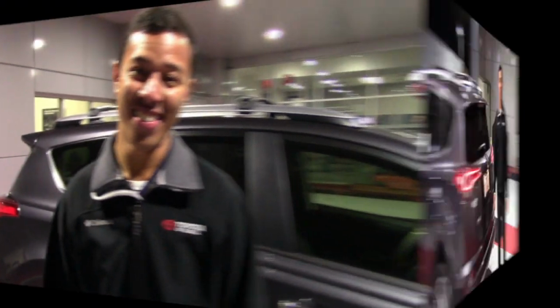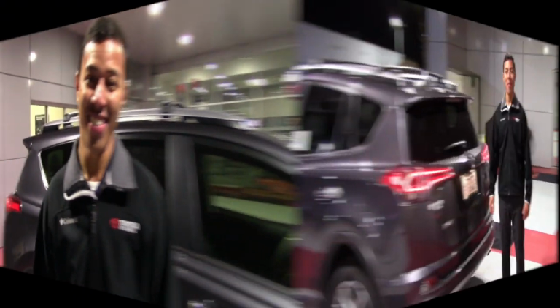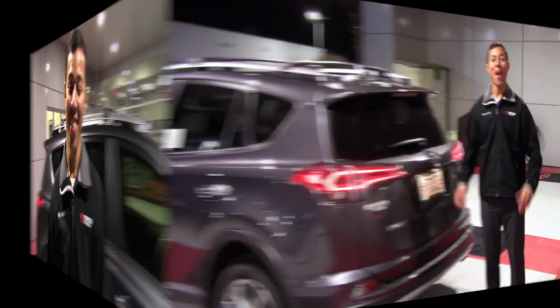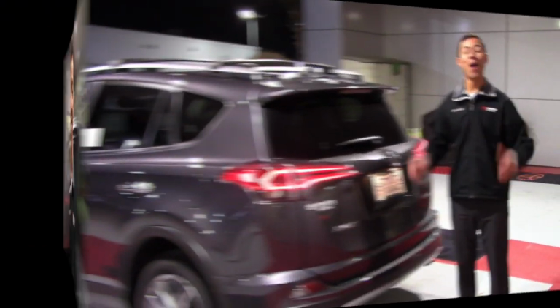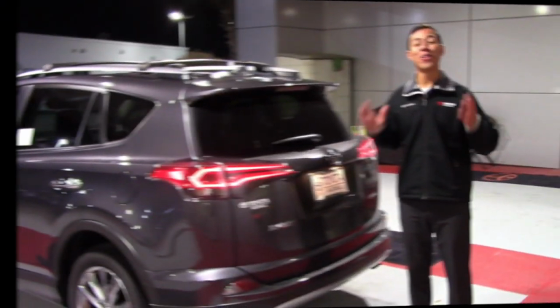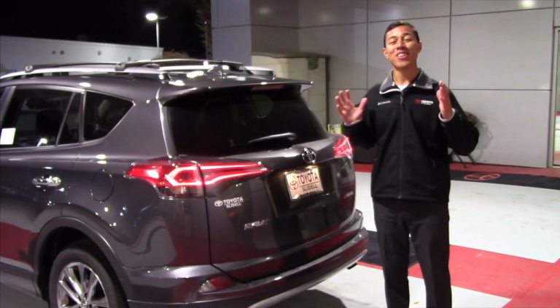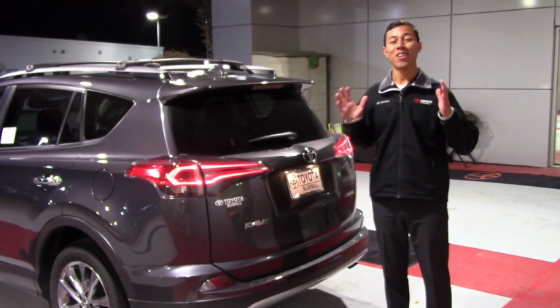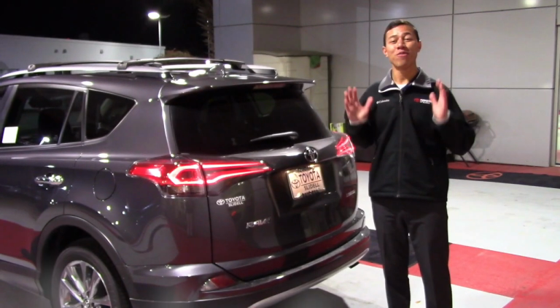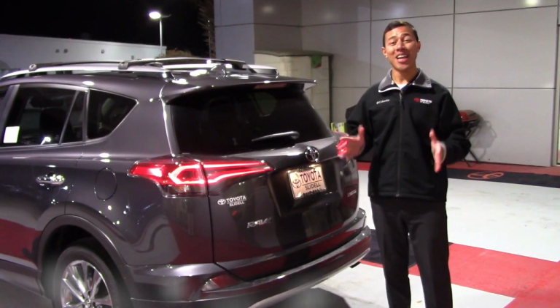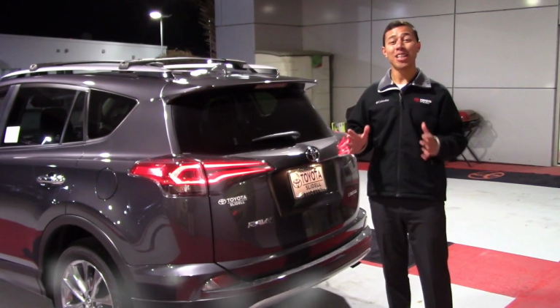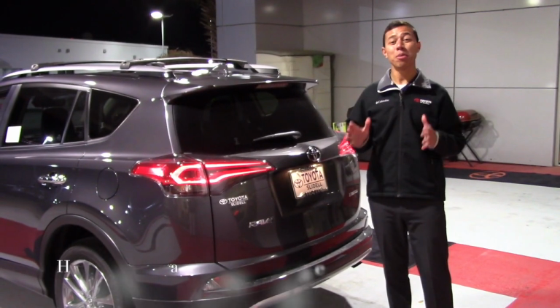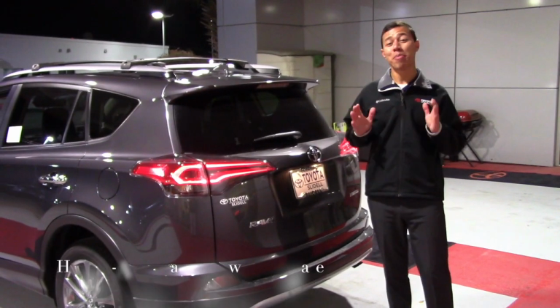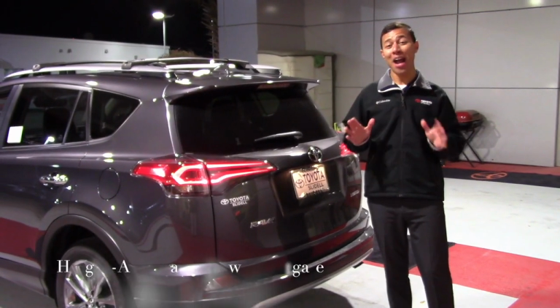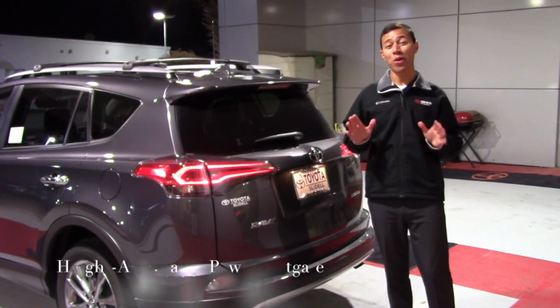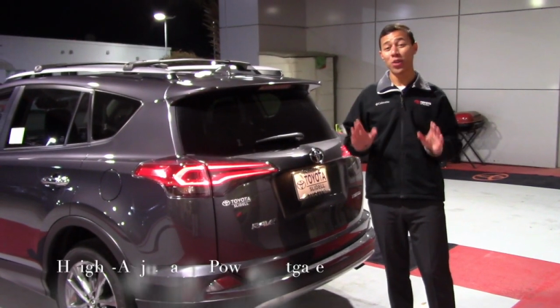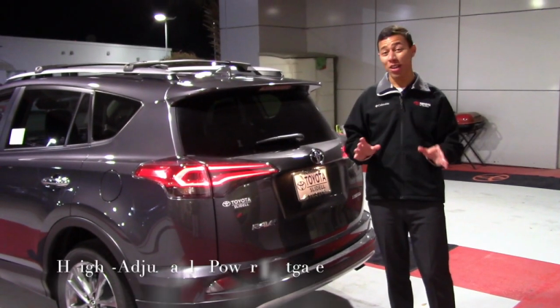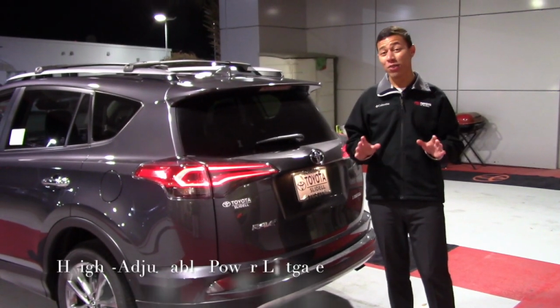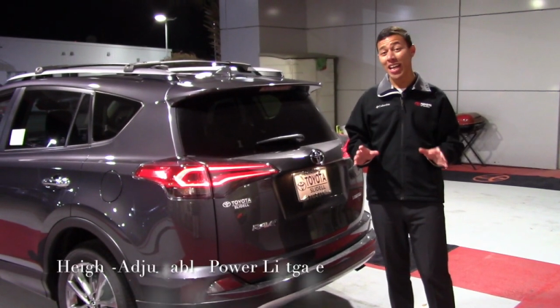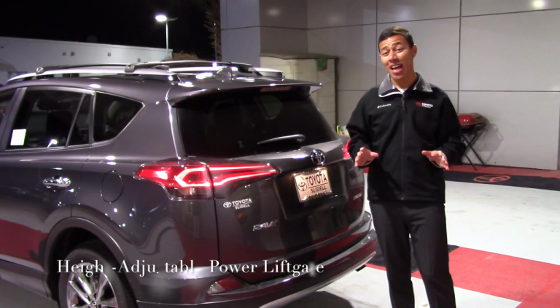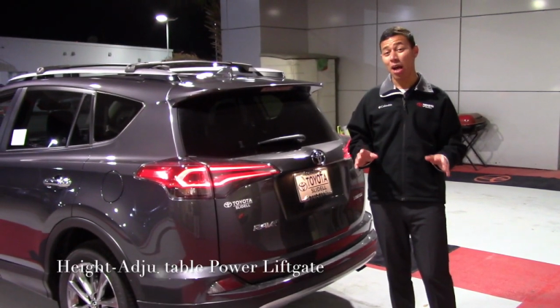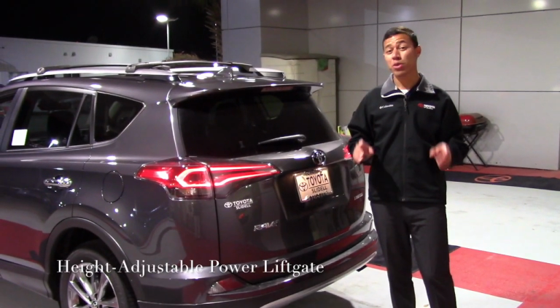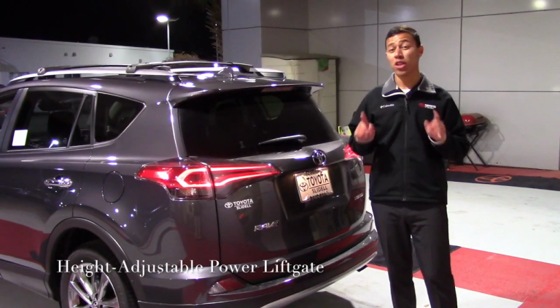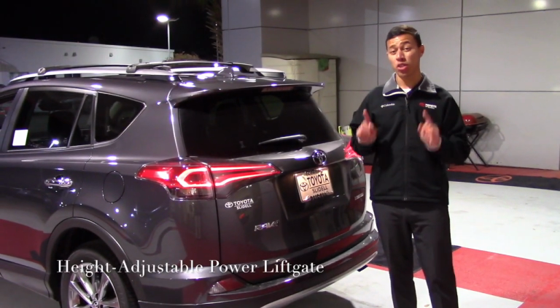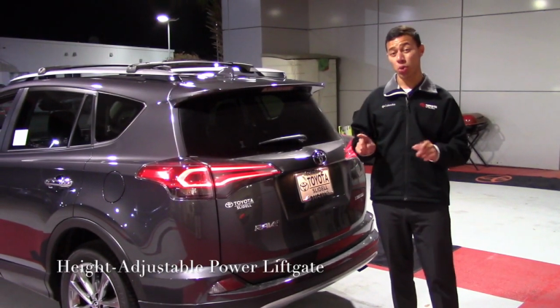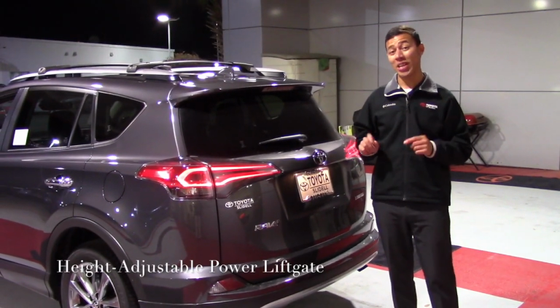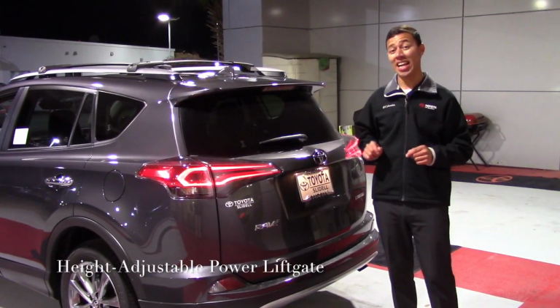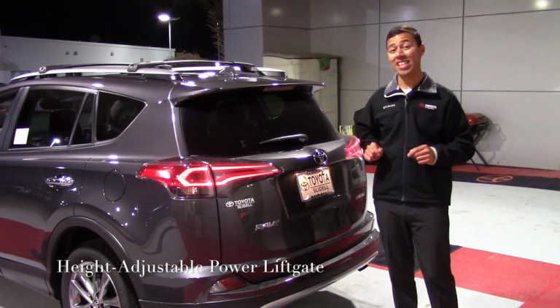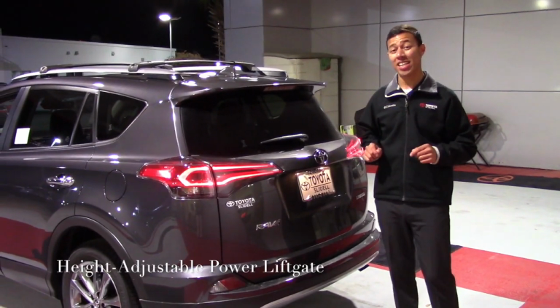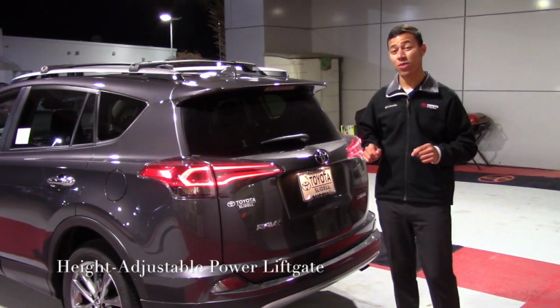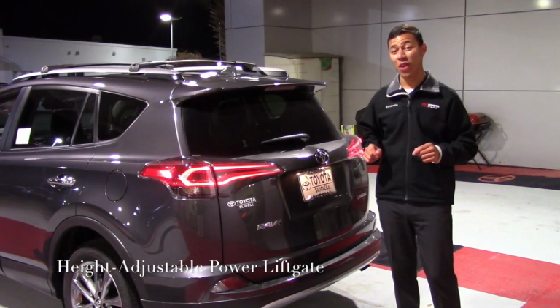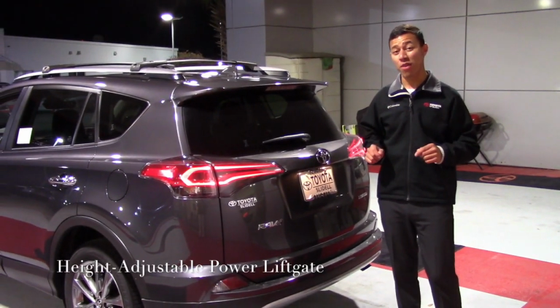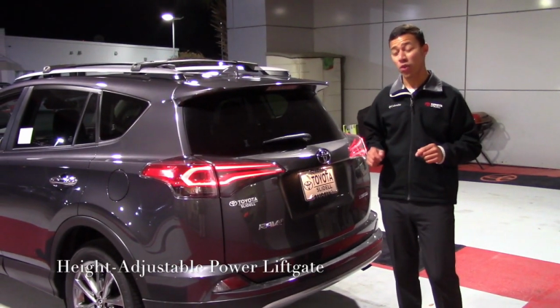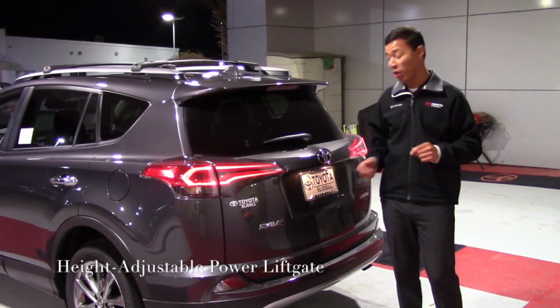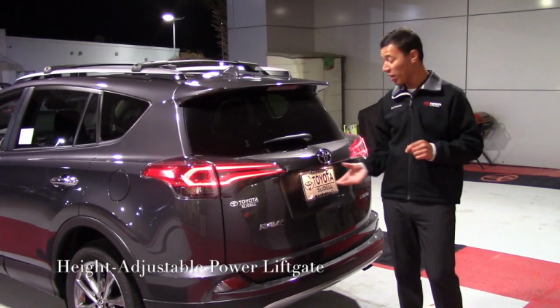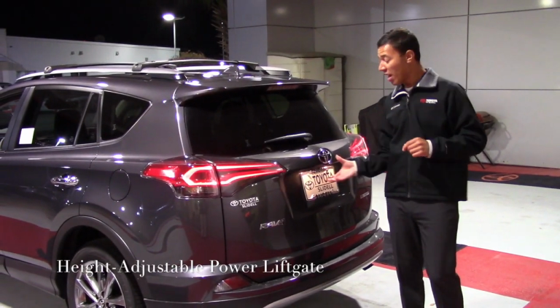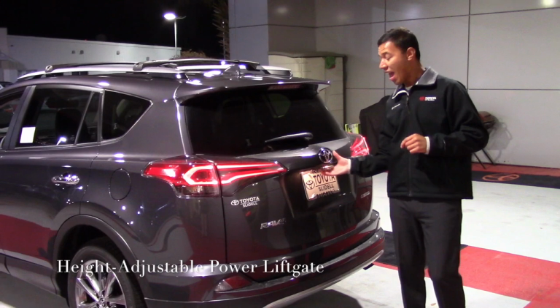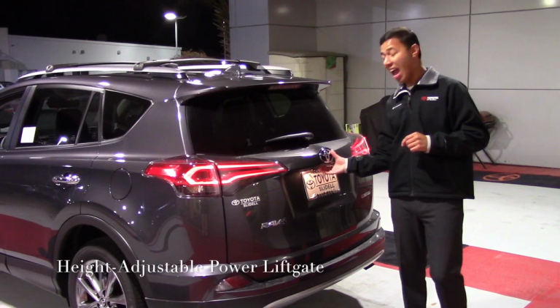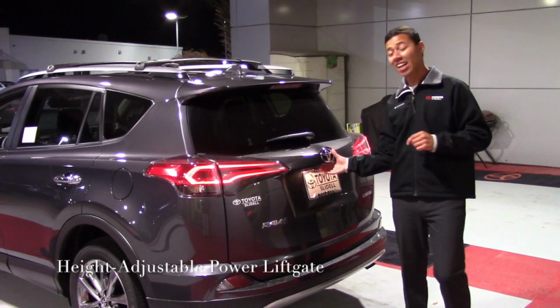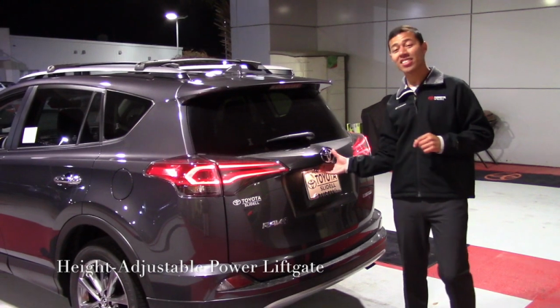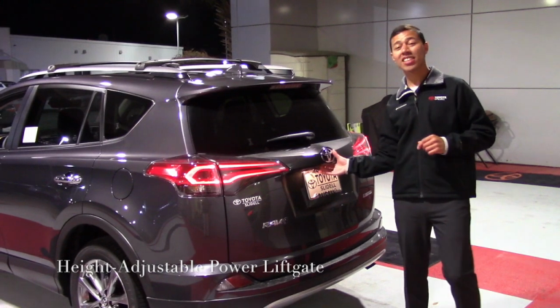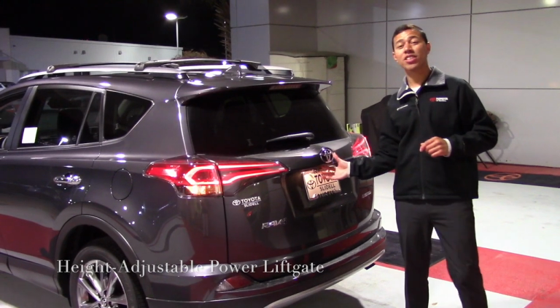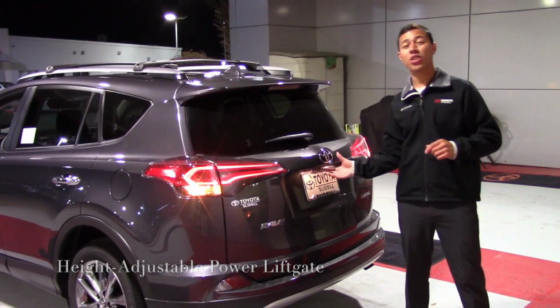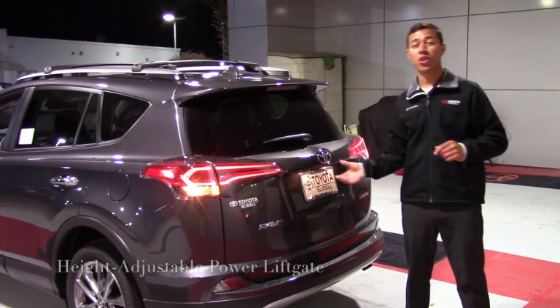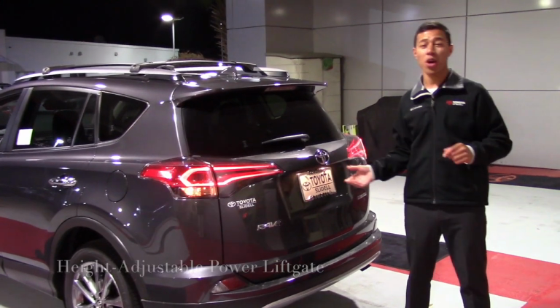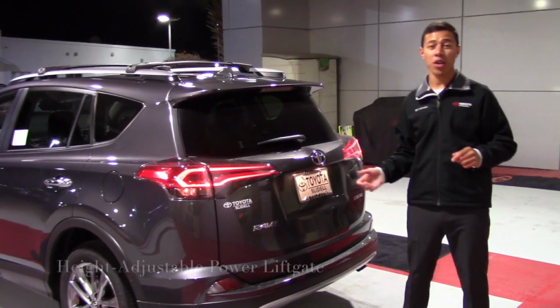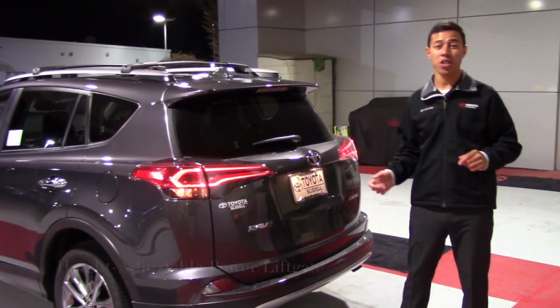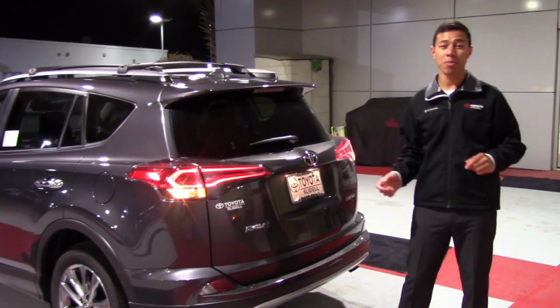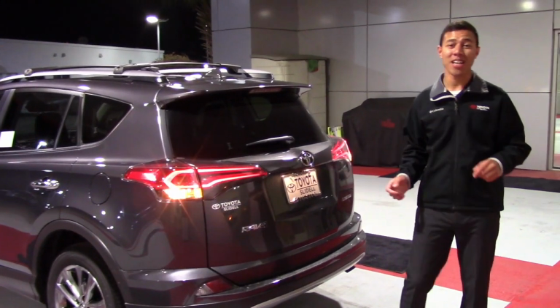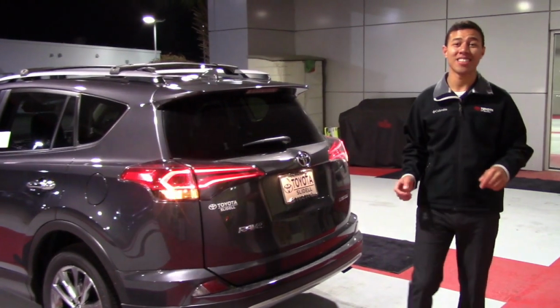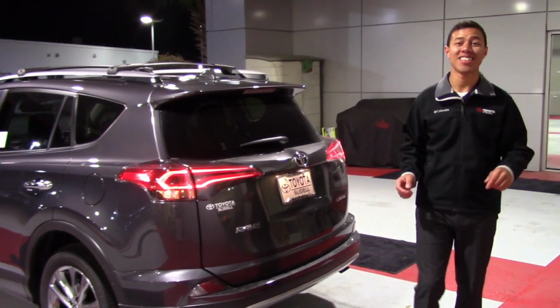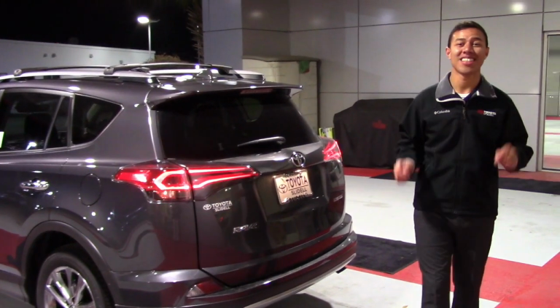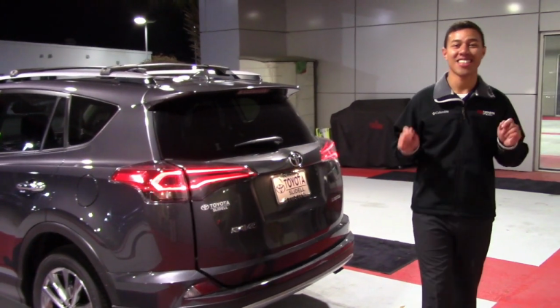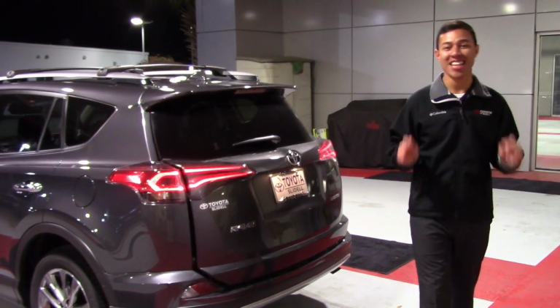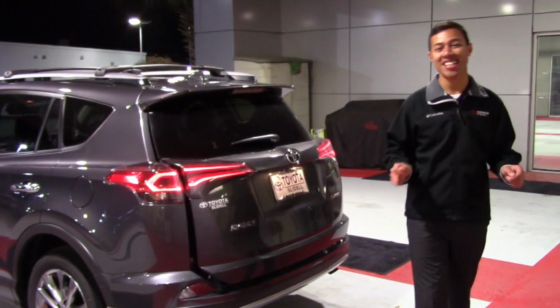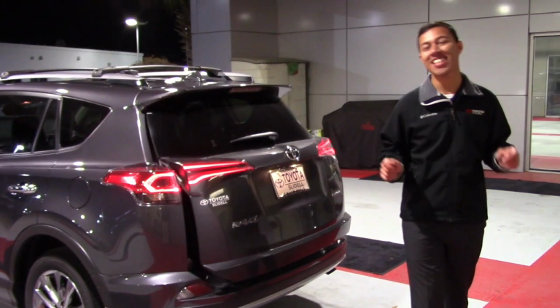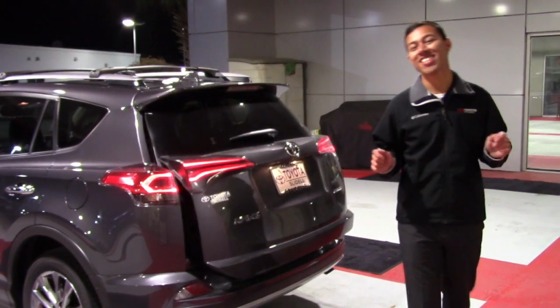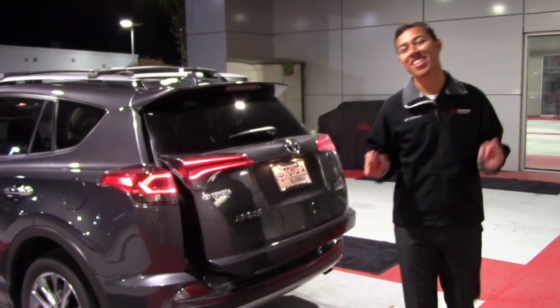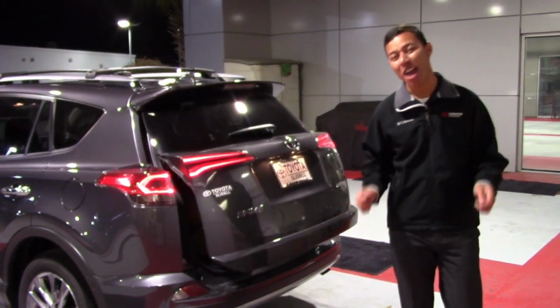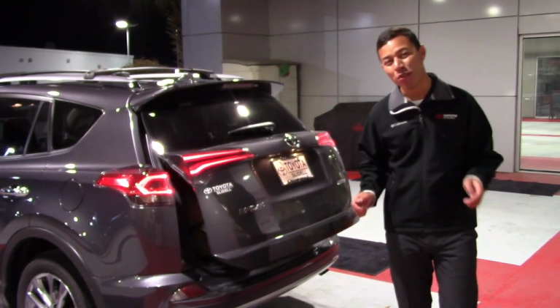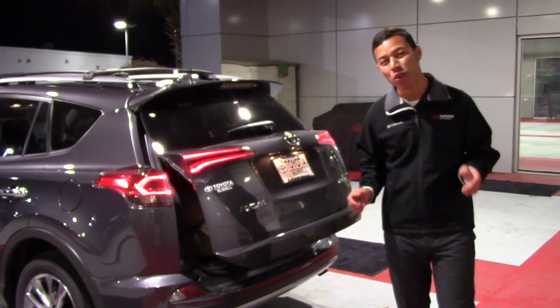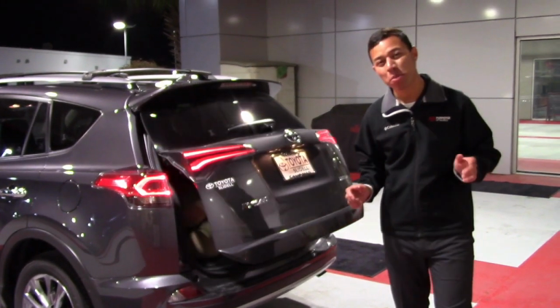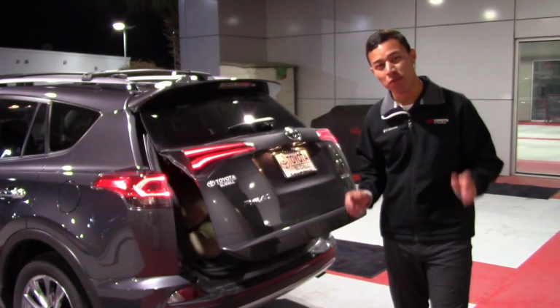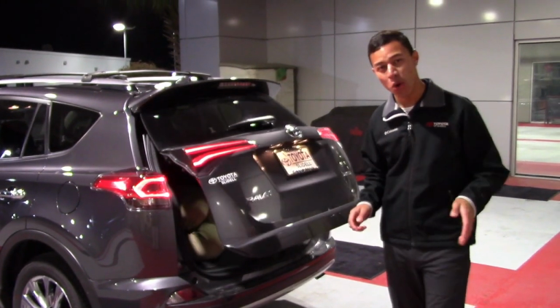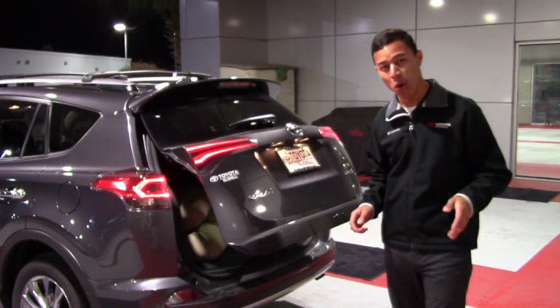With the available power liftgate option on the 2018 RAV4, accessing your cargo space is as easy as ever before.